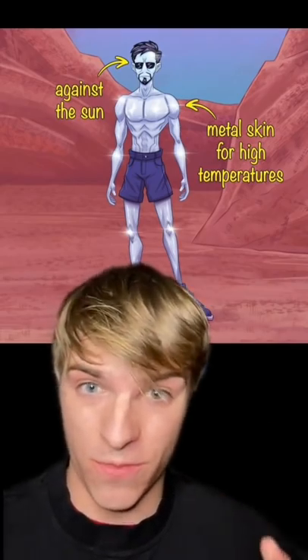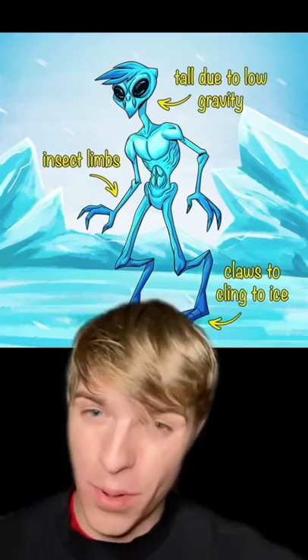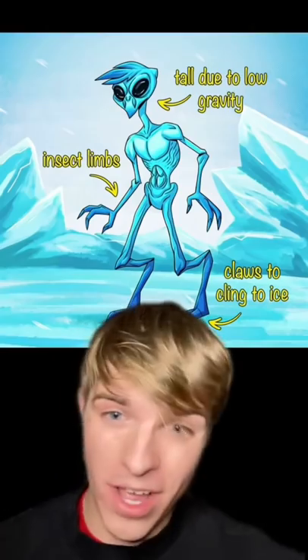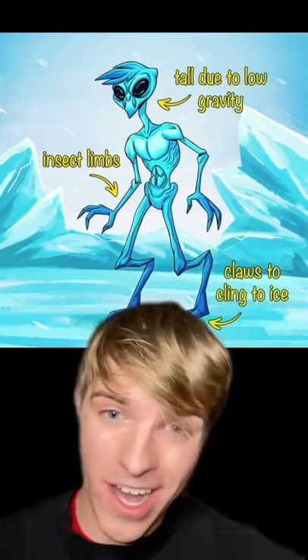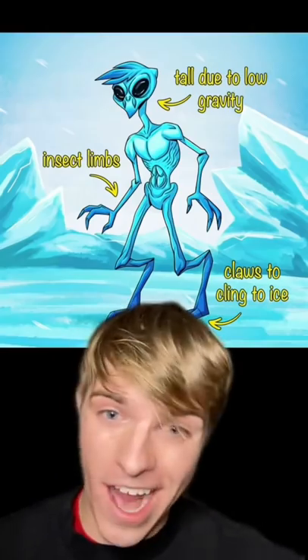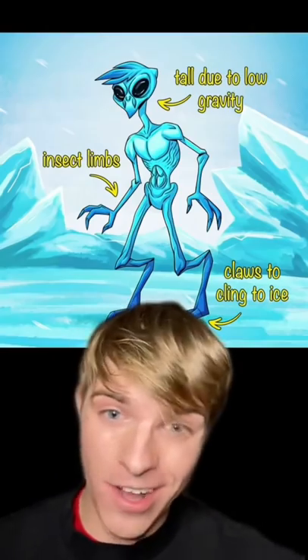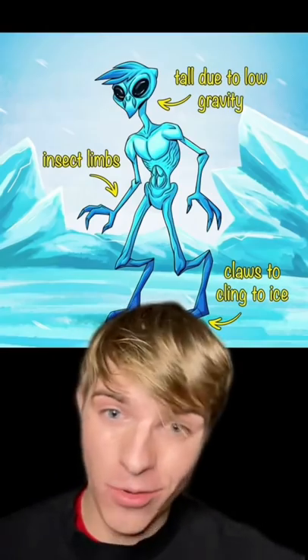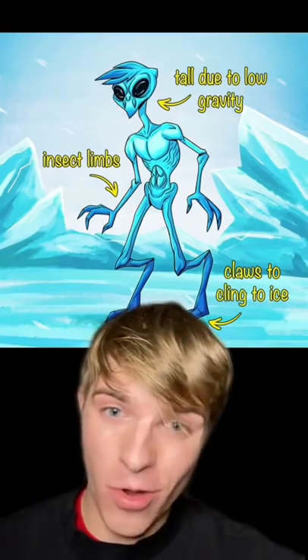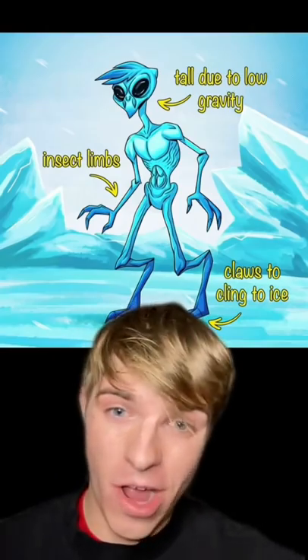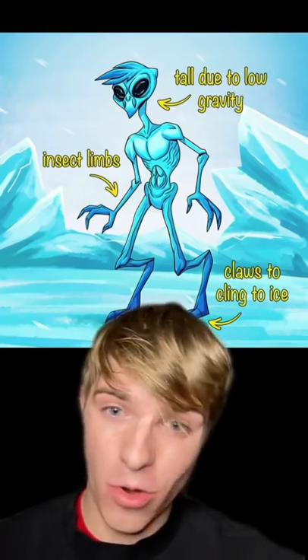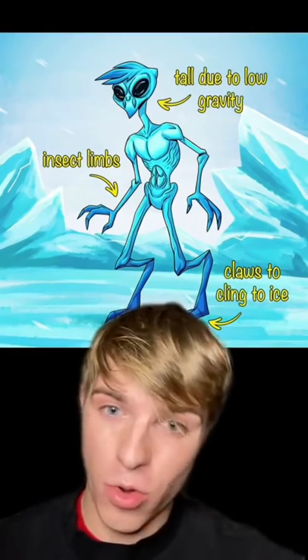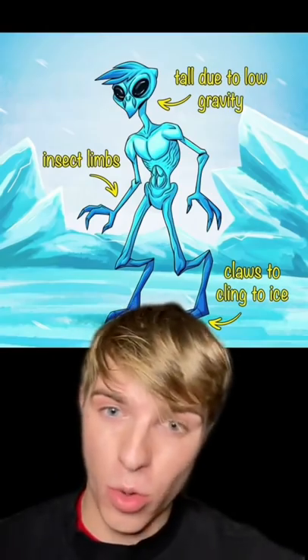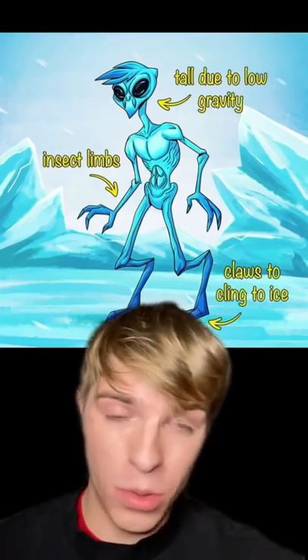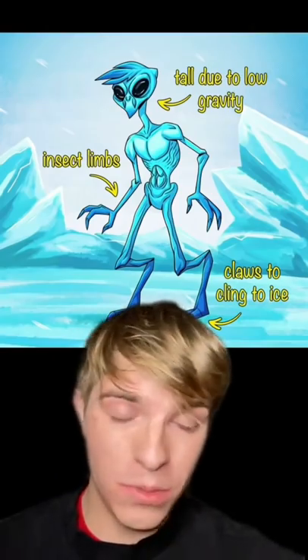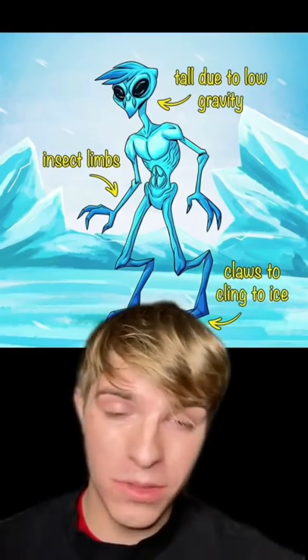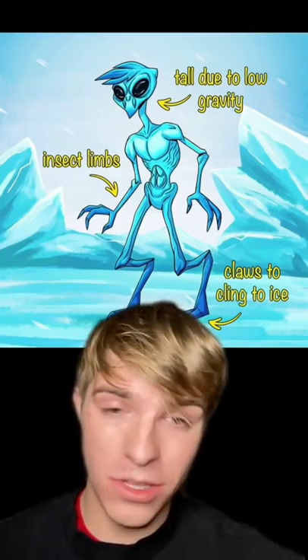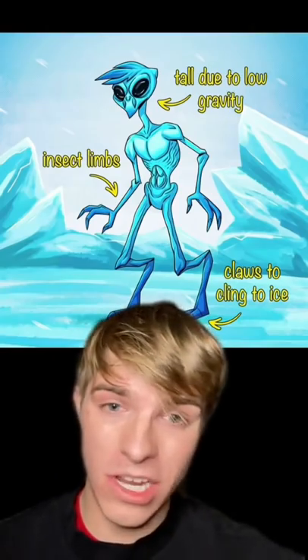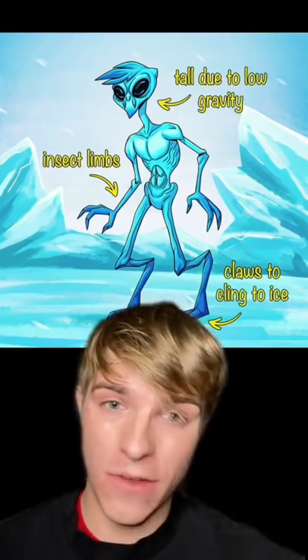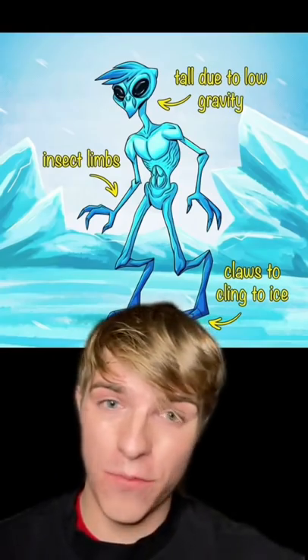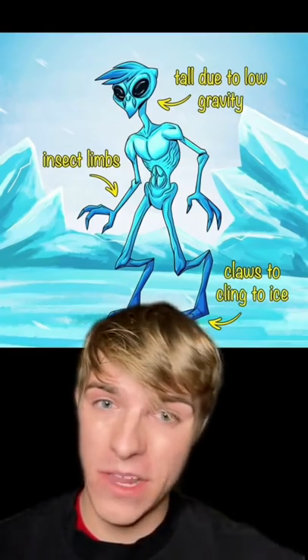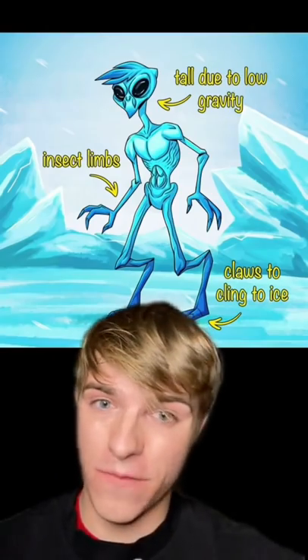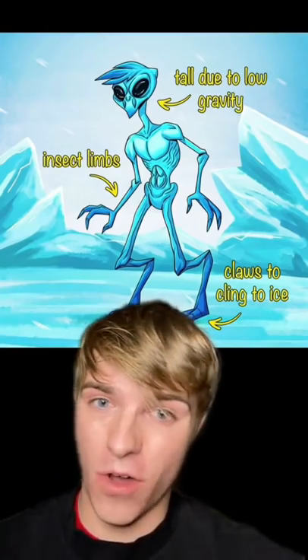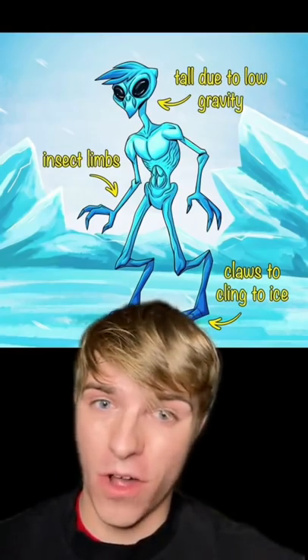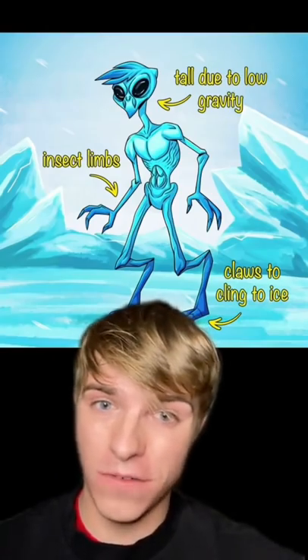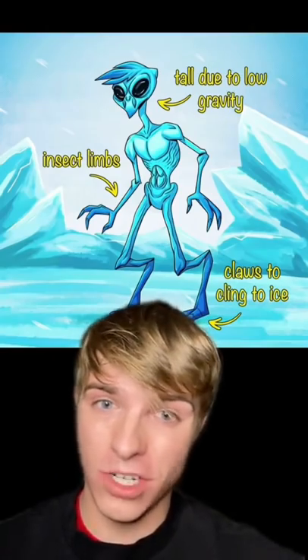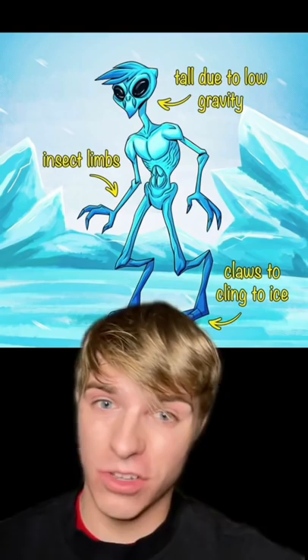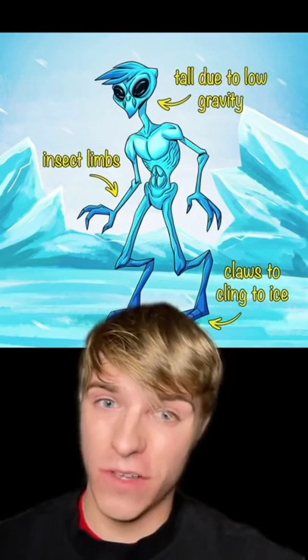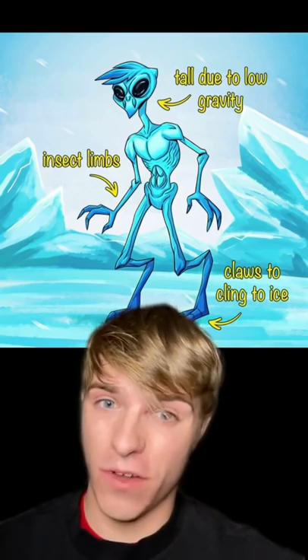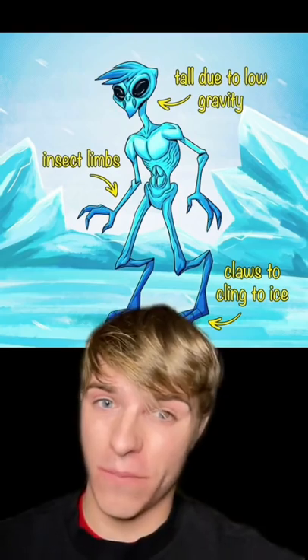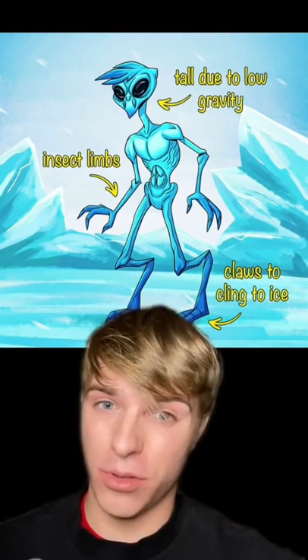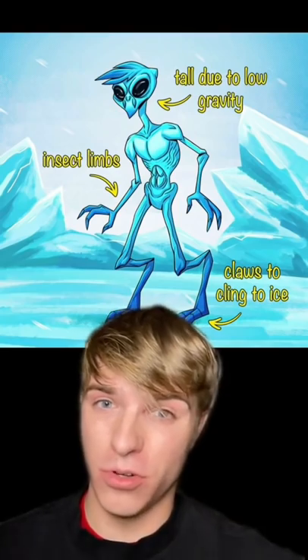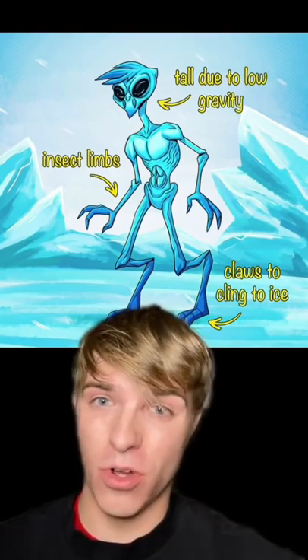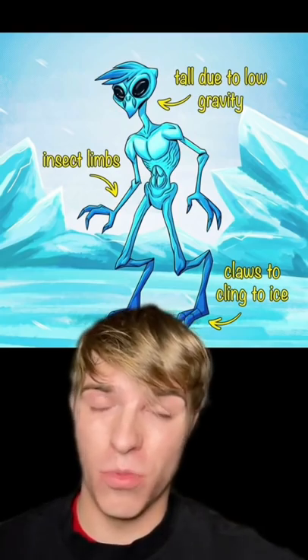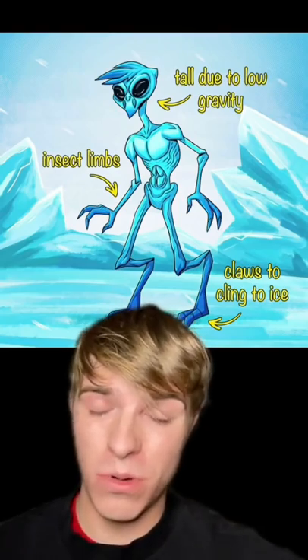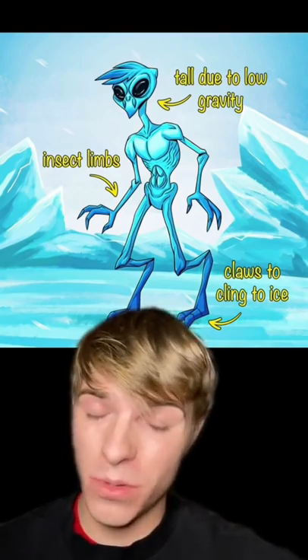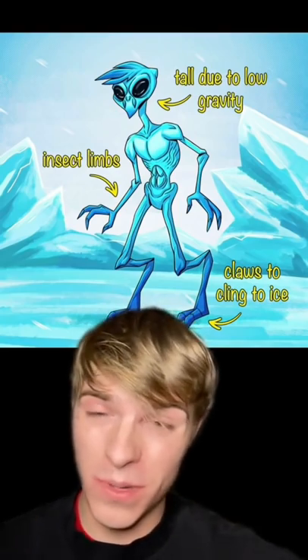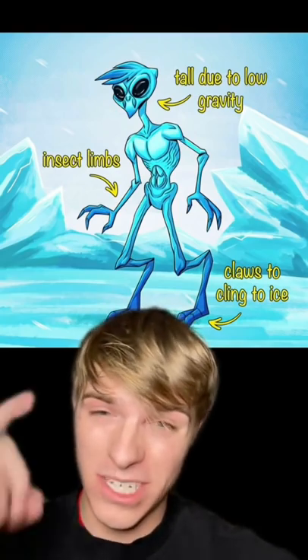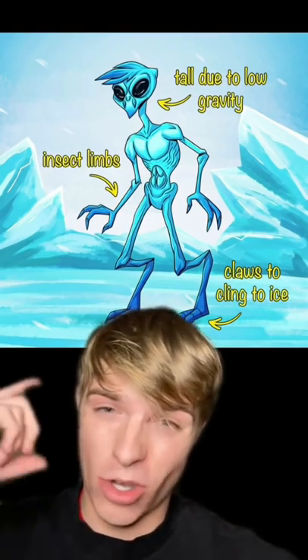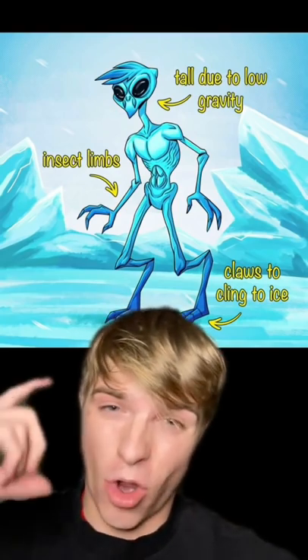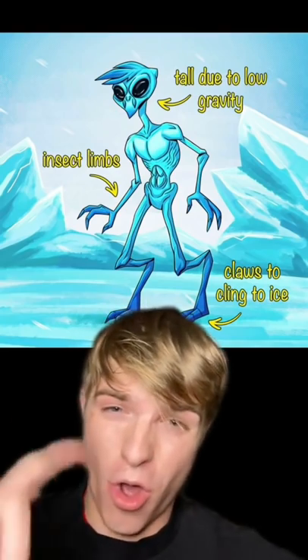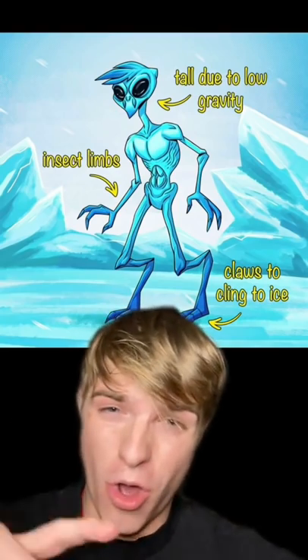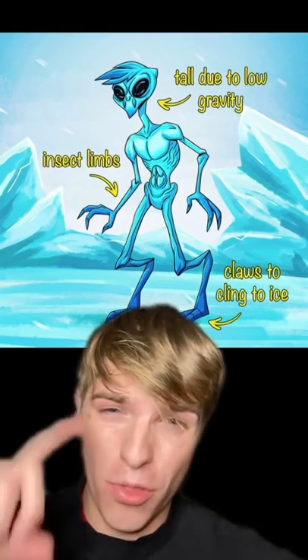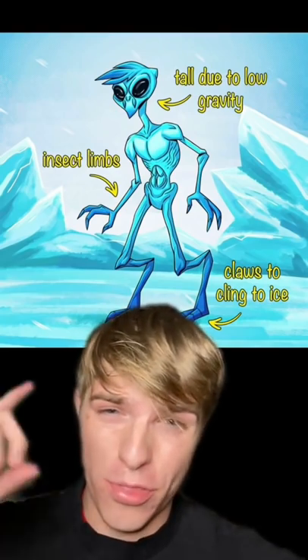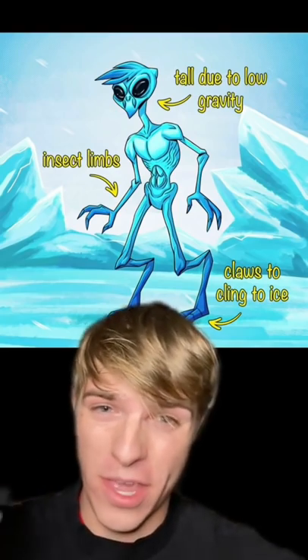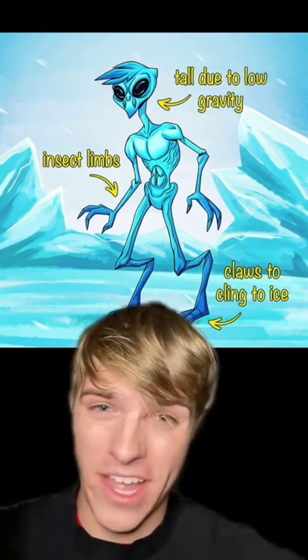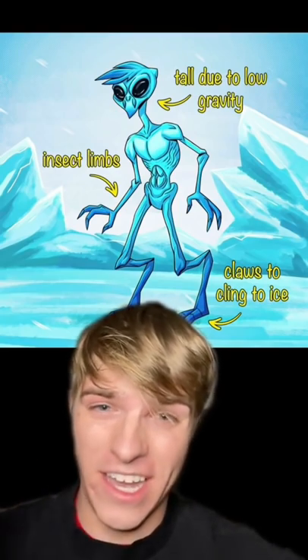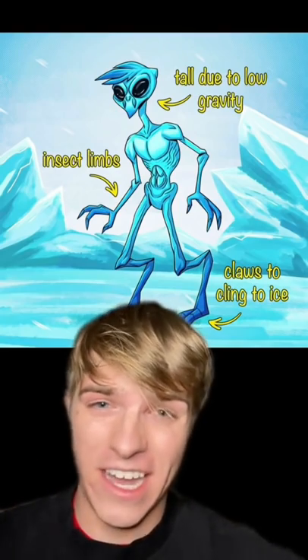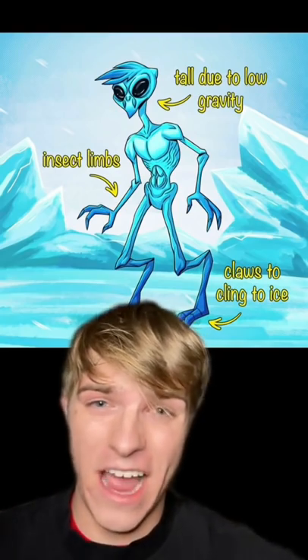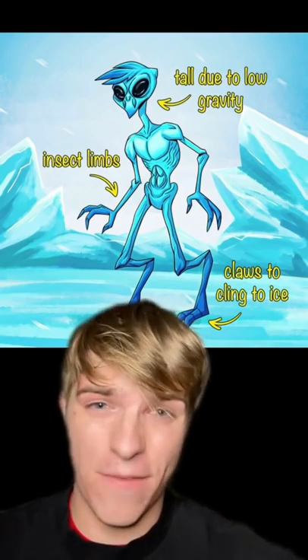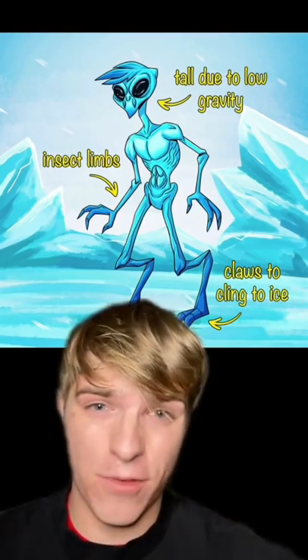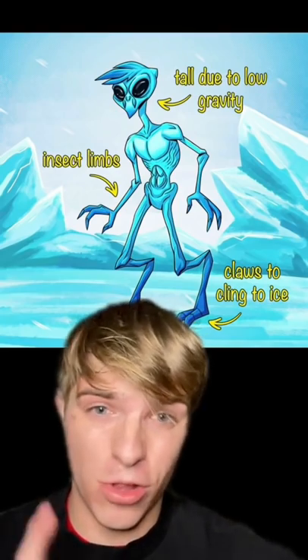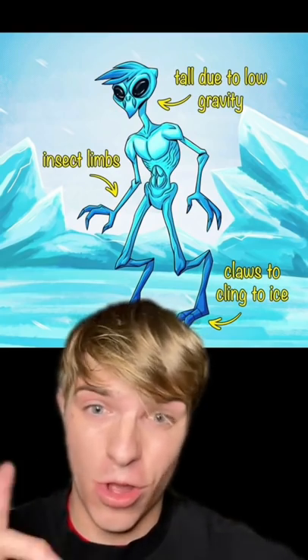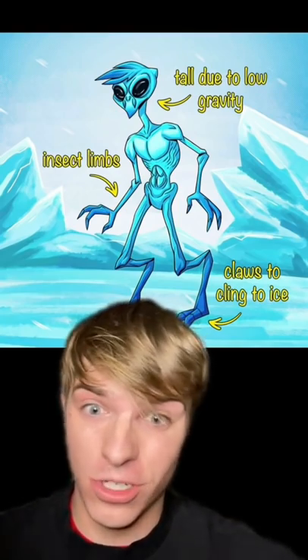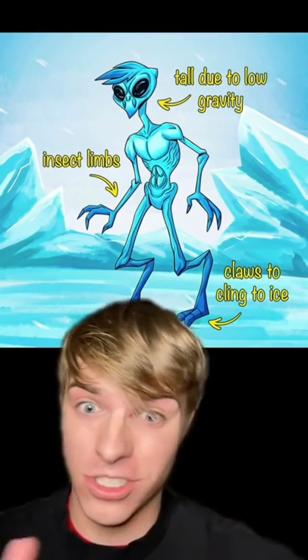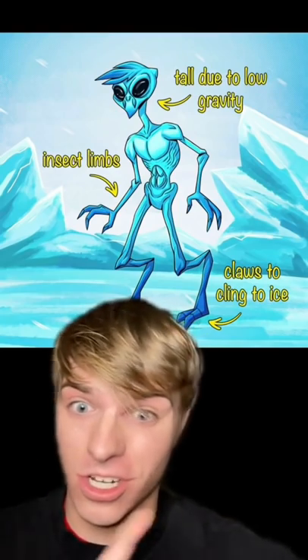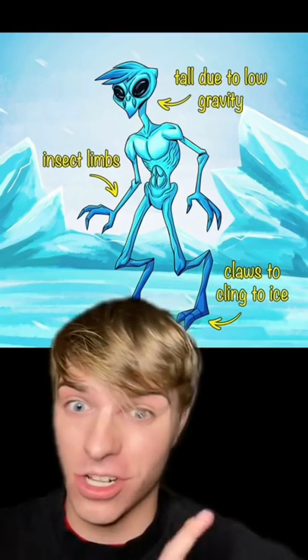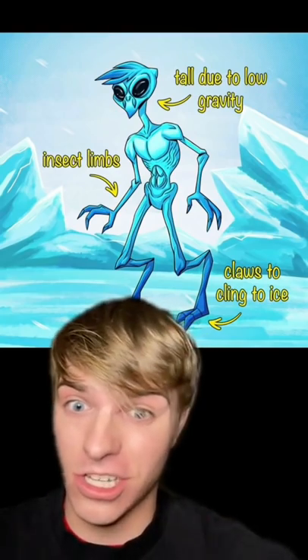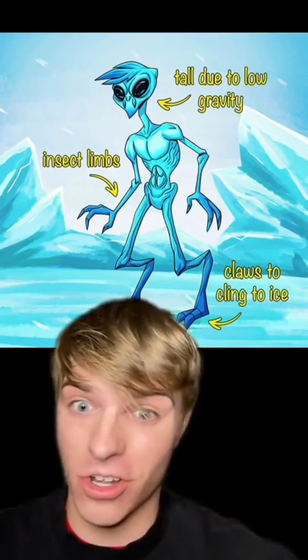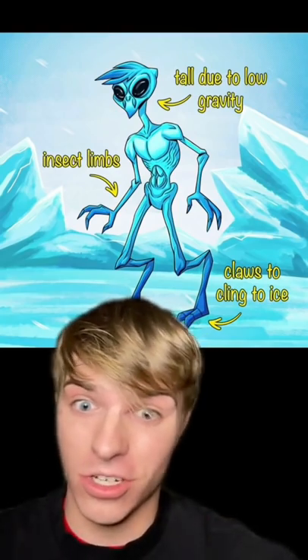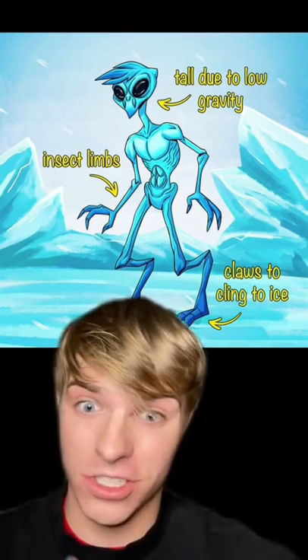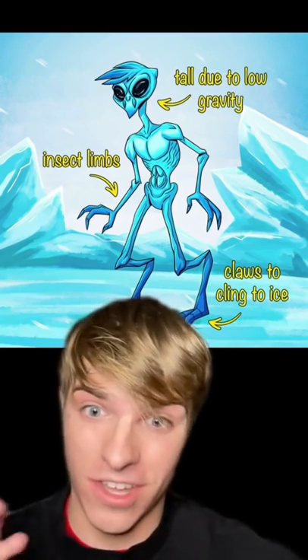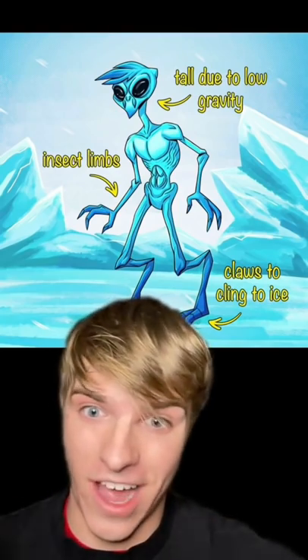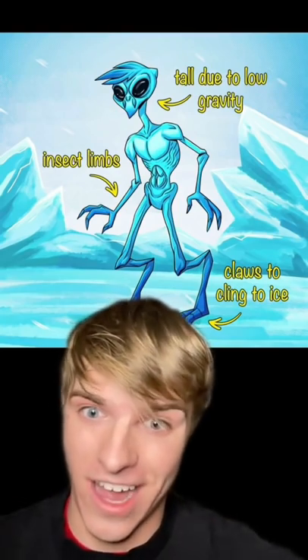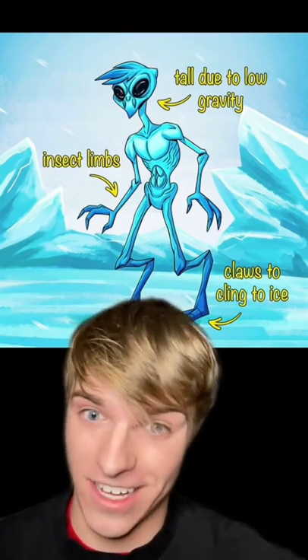But I don't know how cool we would look if we evolved to live on Pluto. We would be tall, thin, and have claws to cling onto the ice.